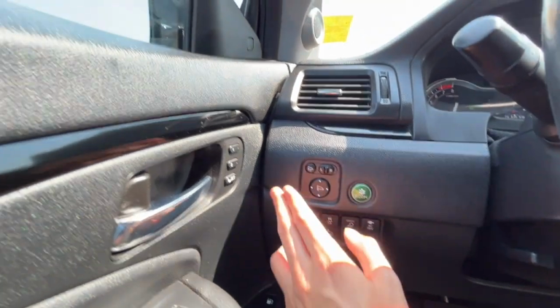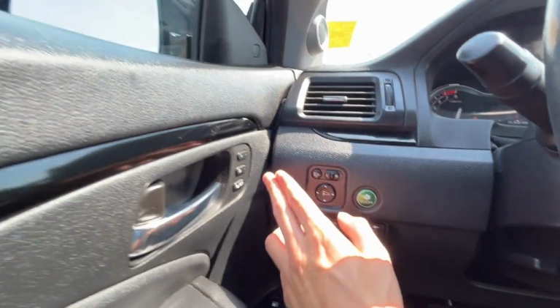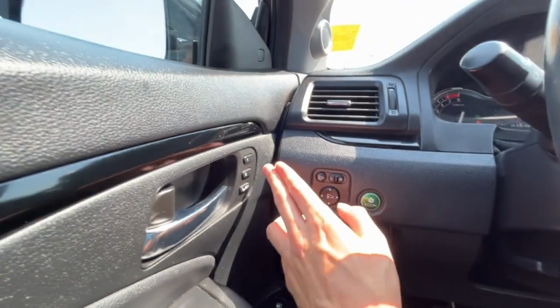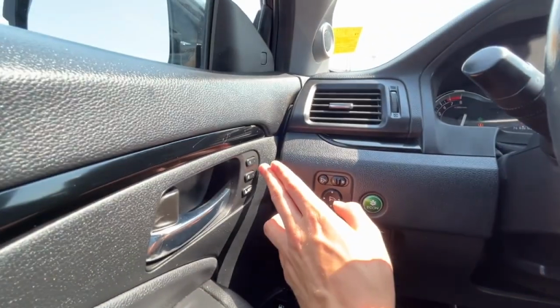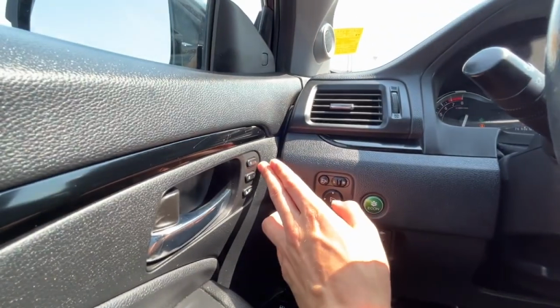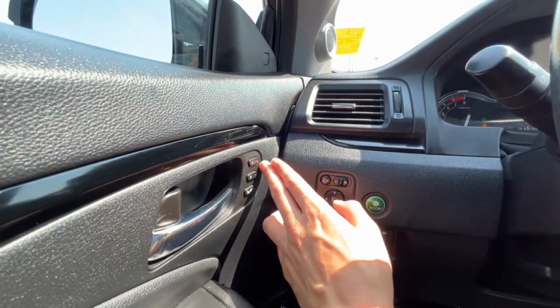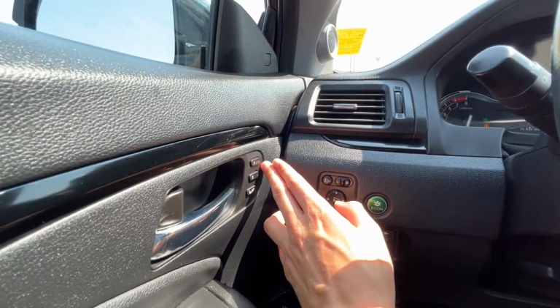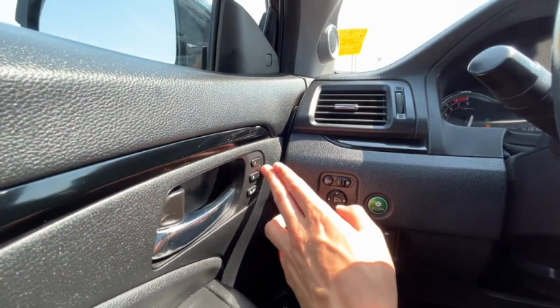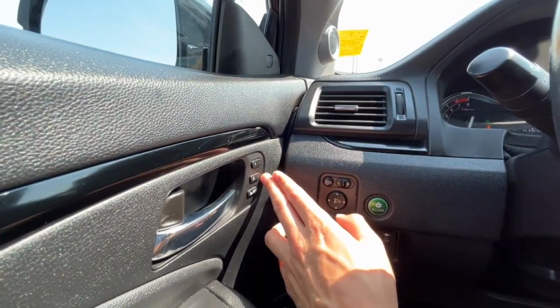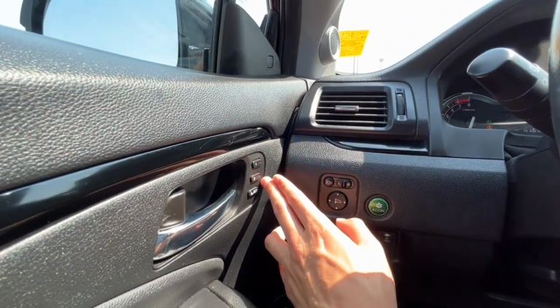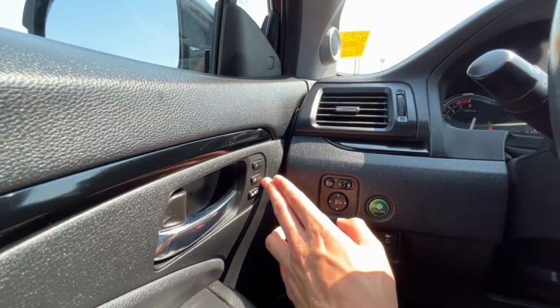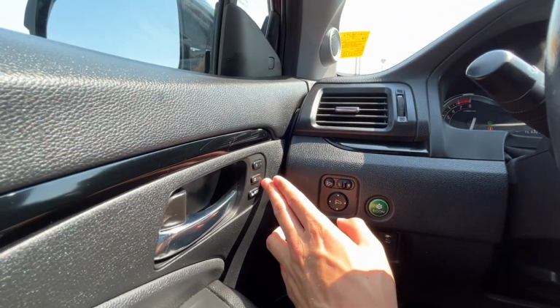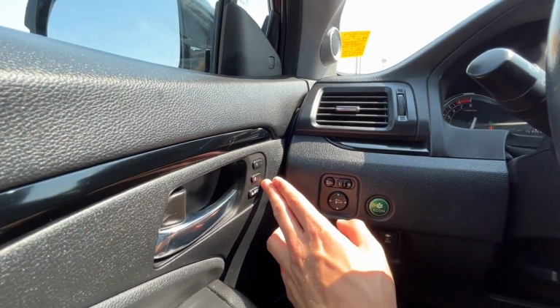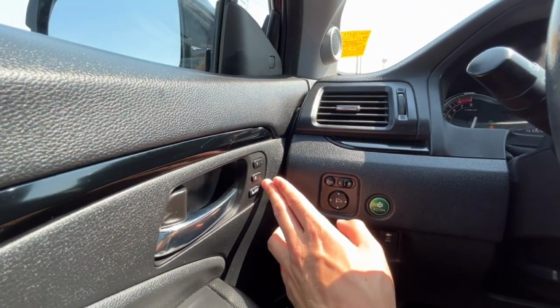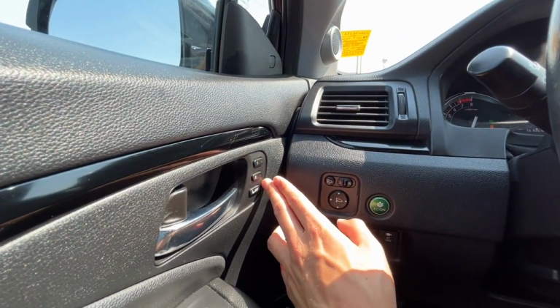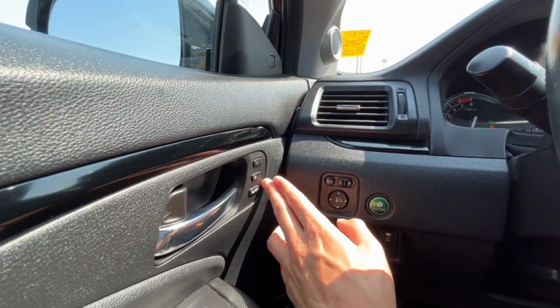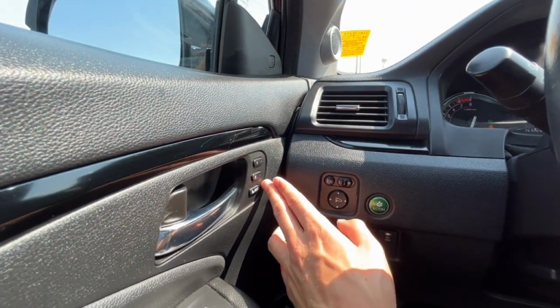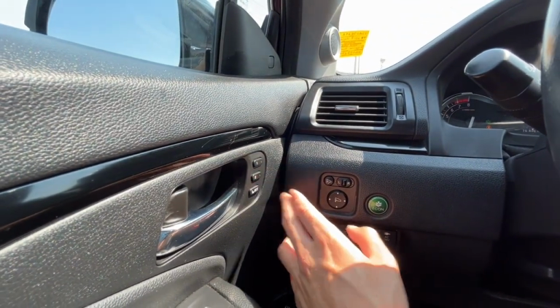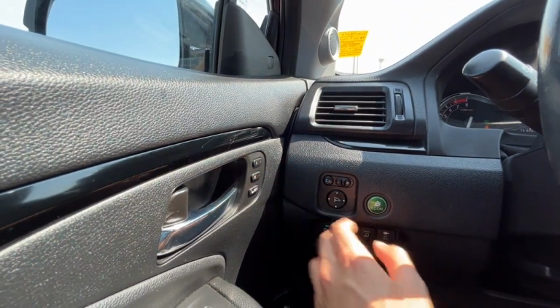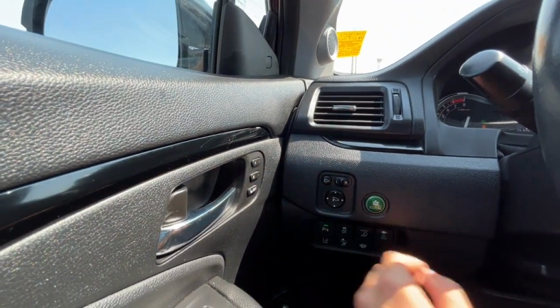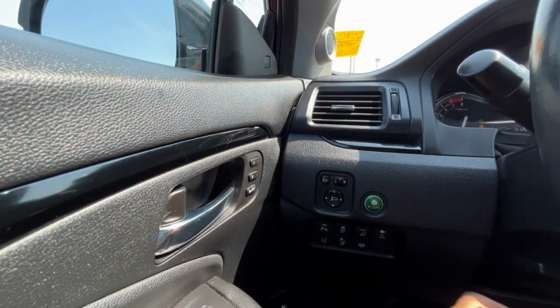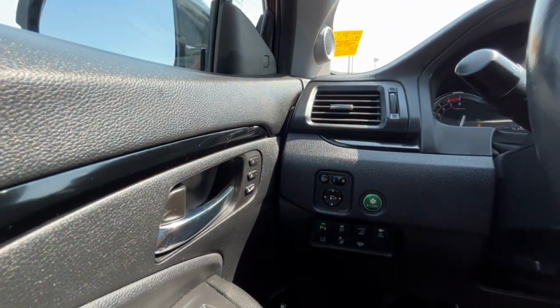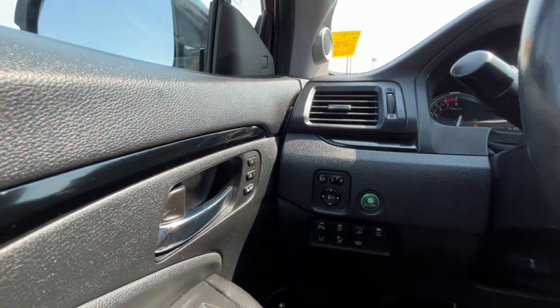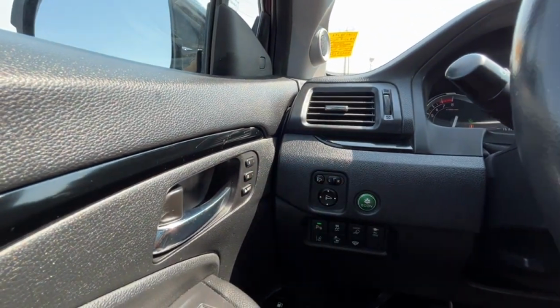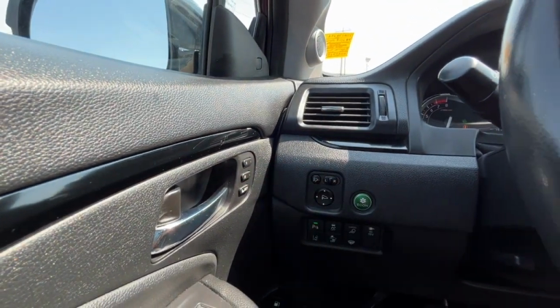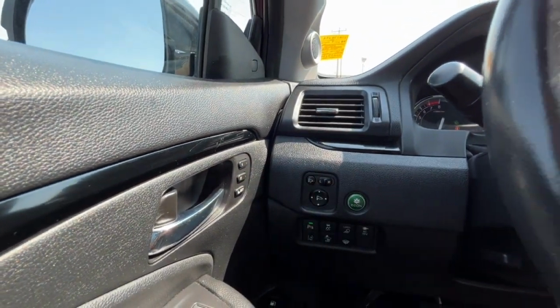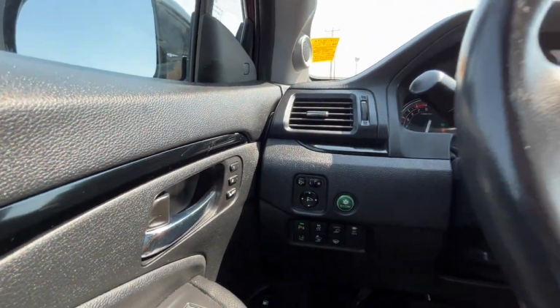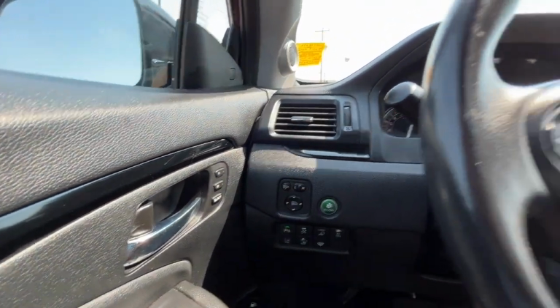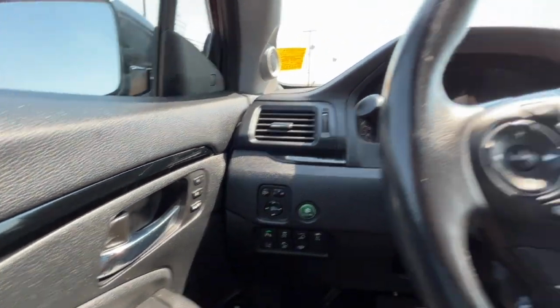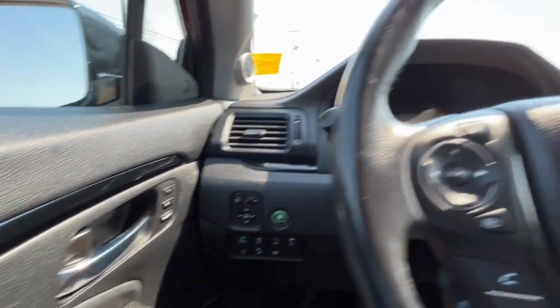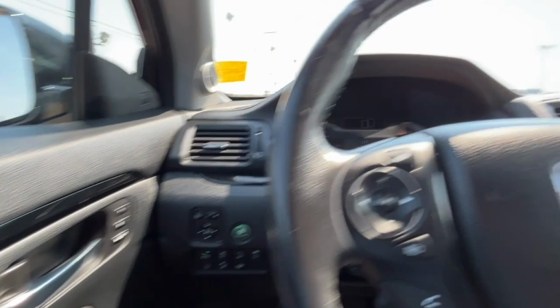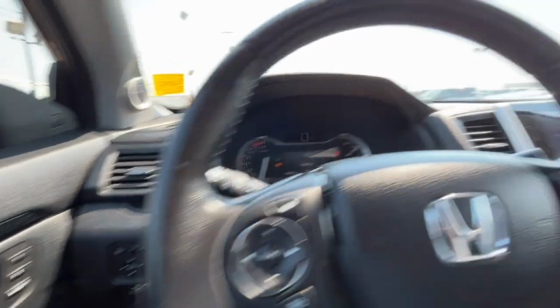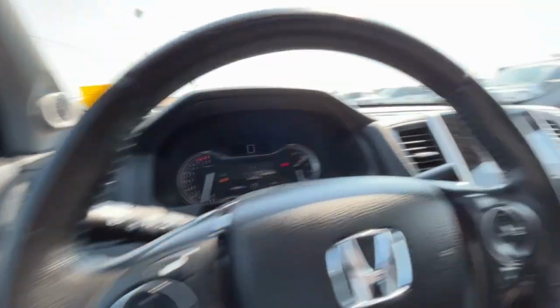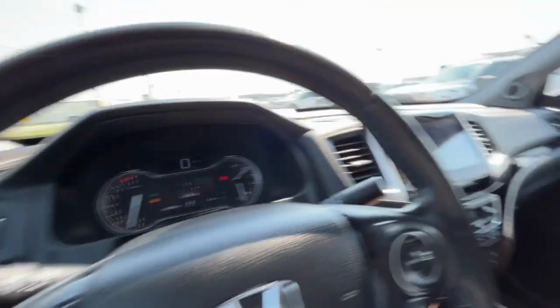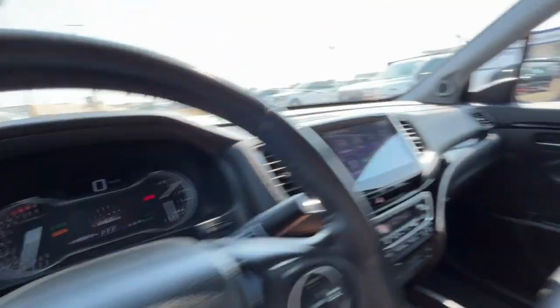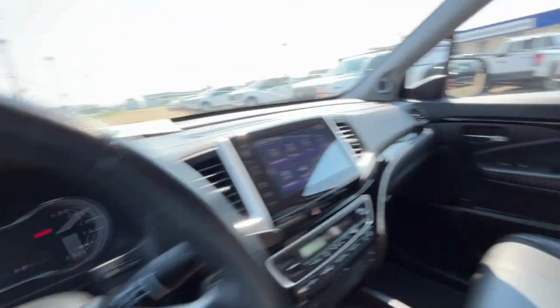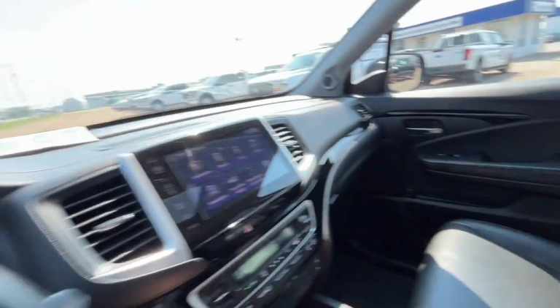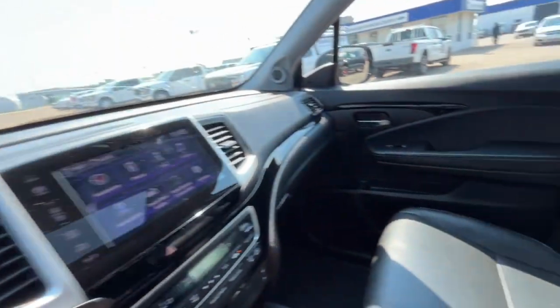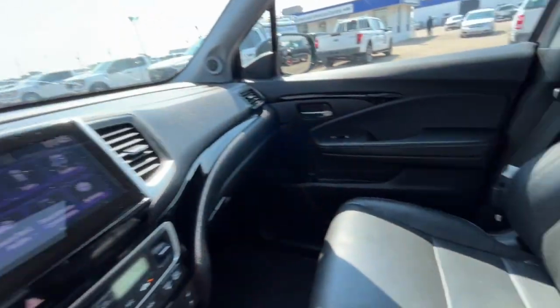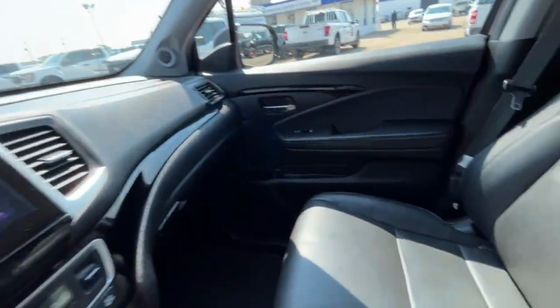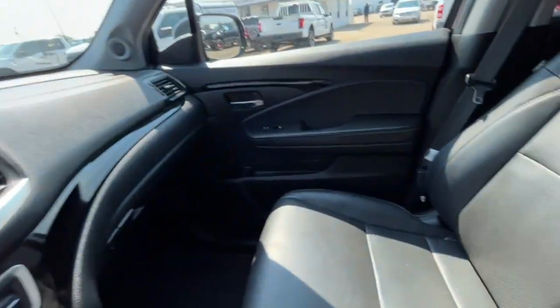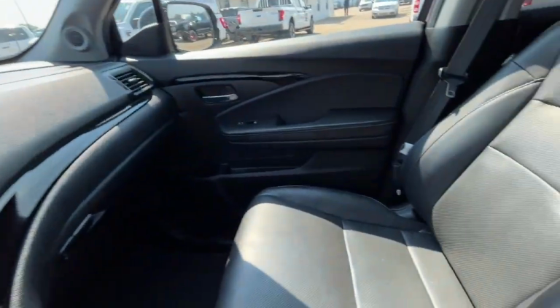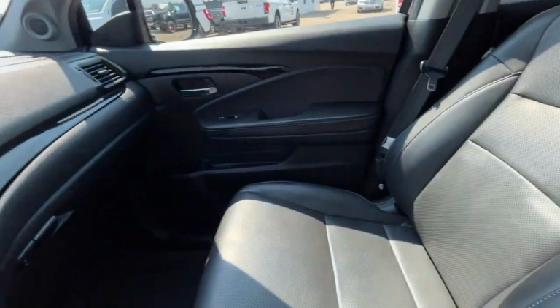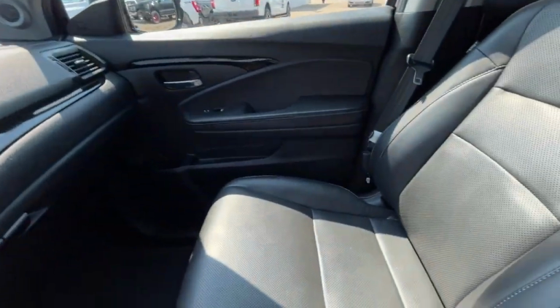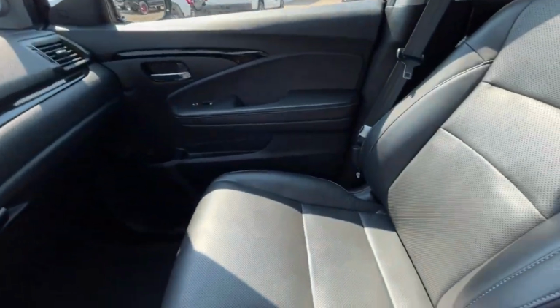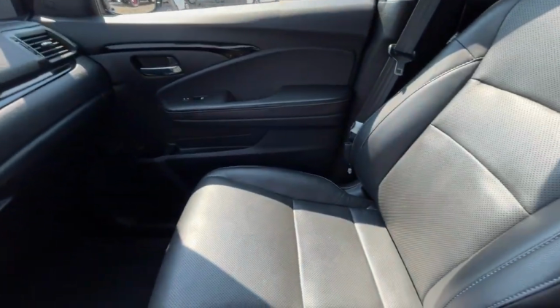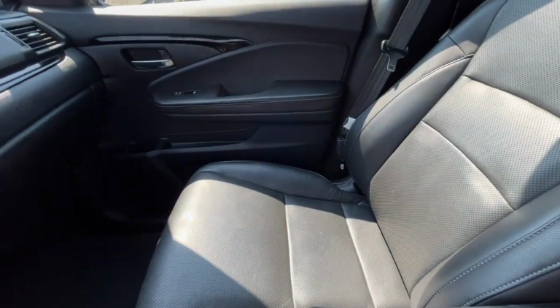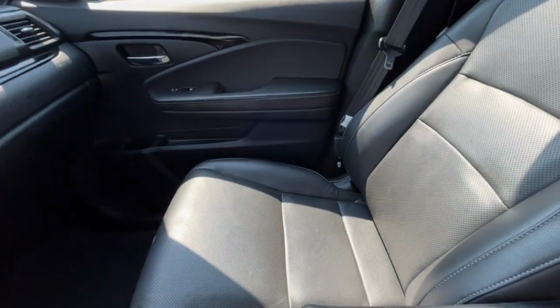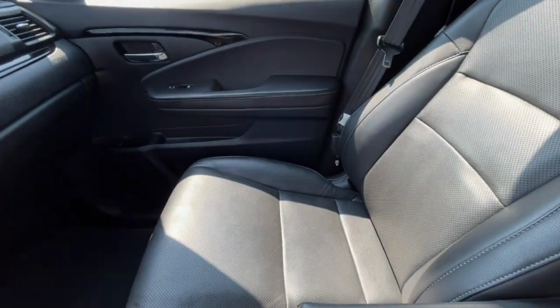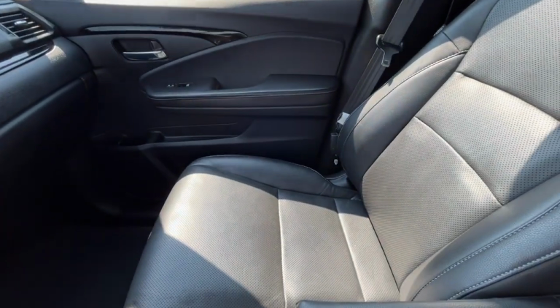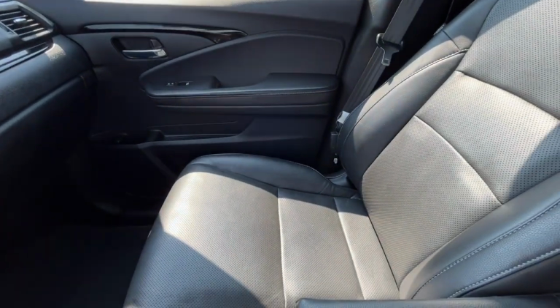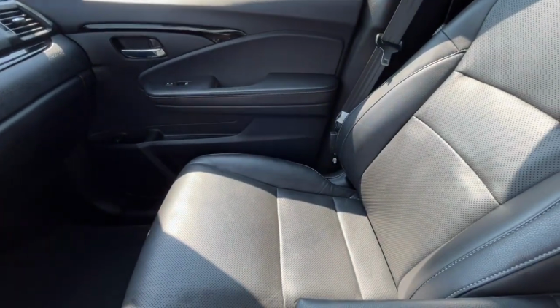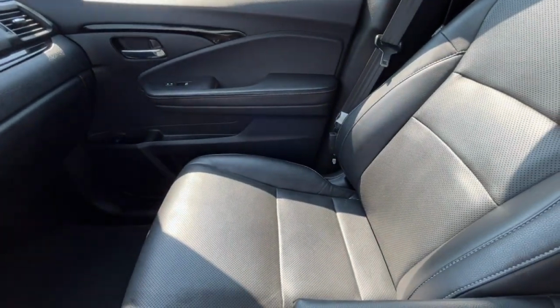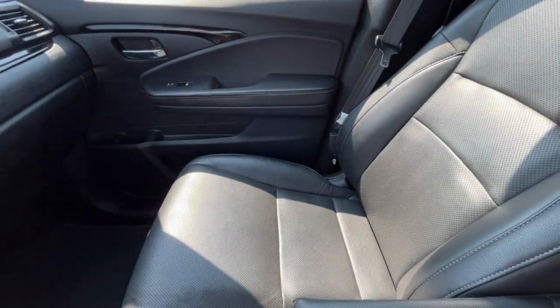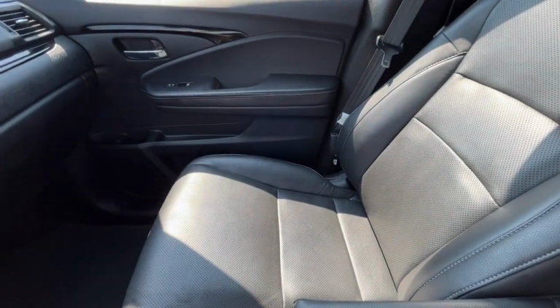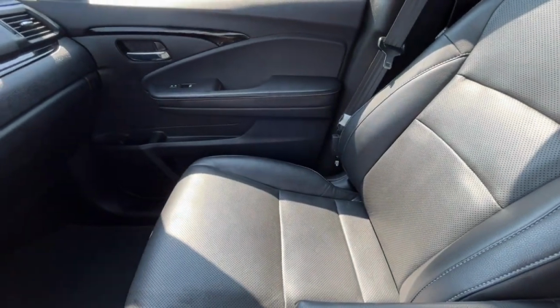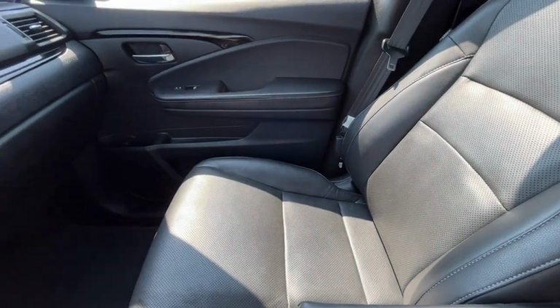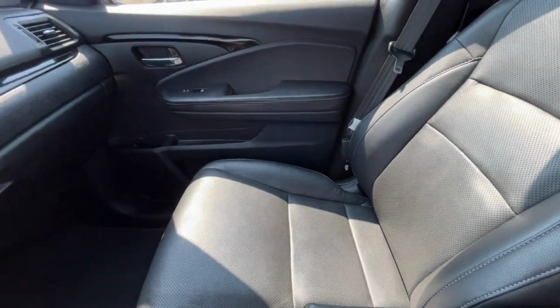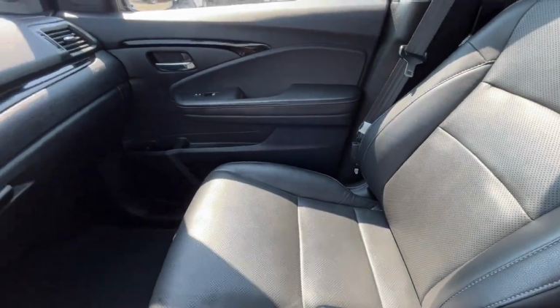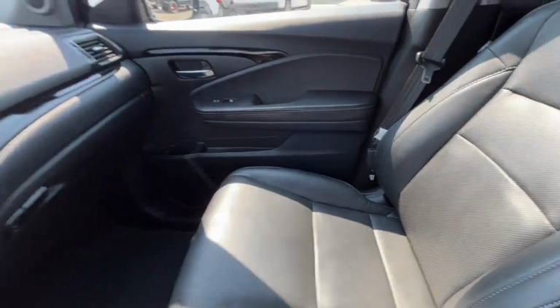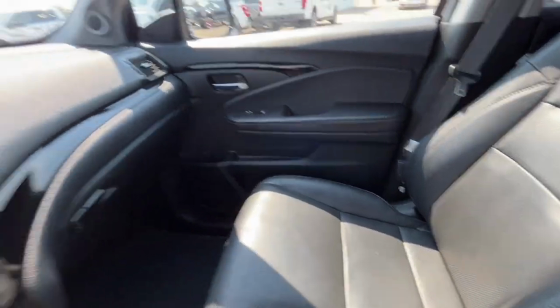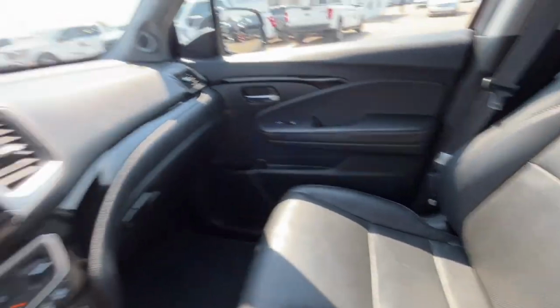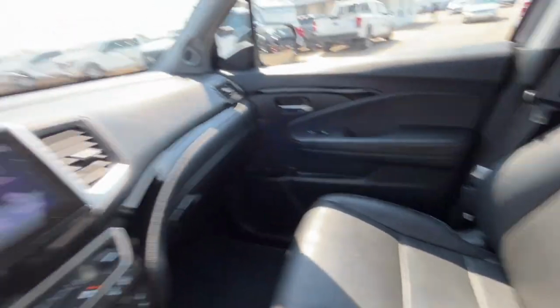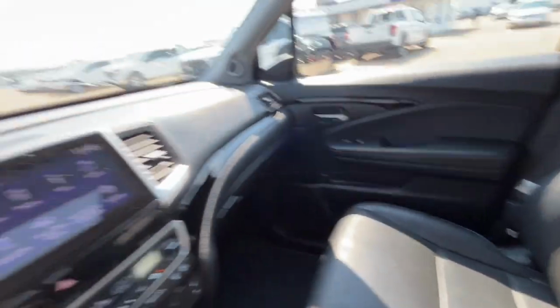To the left we have two memory settings for the driver's seat position, and we also have a power adjustable passenger seat.